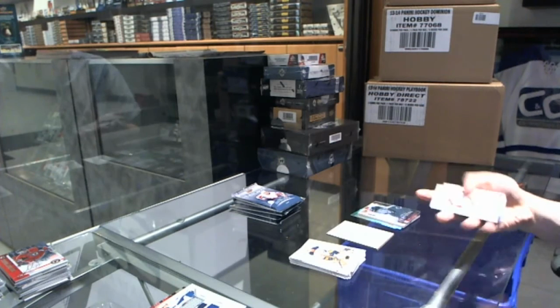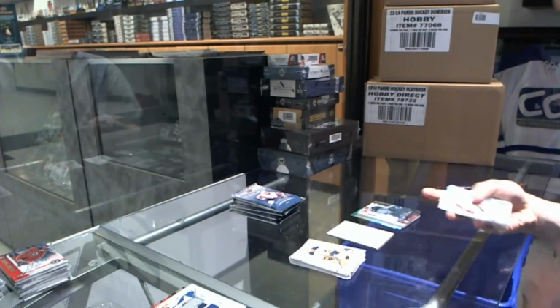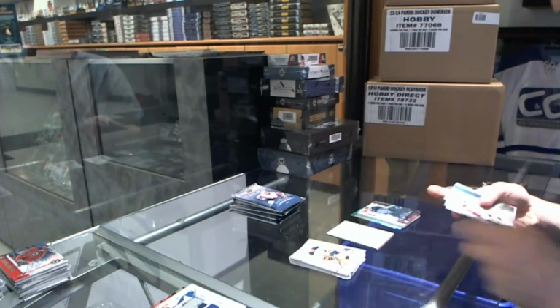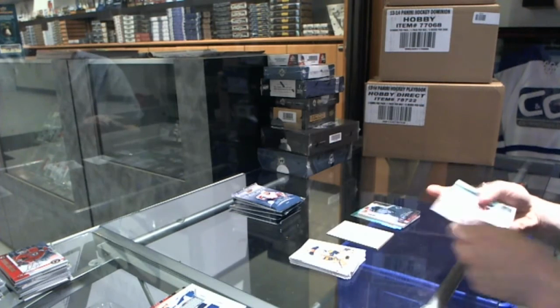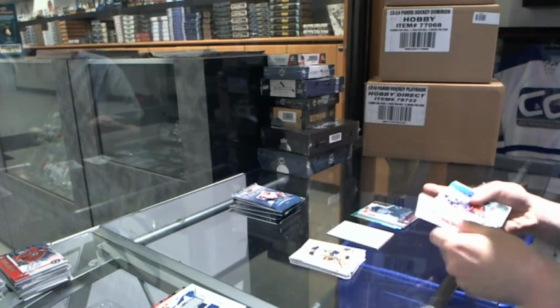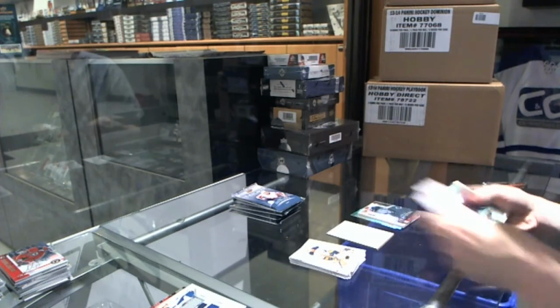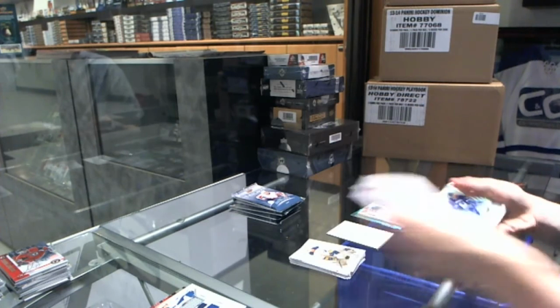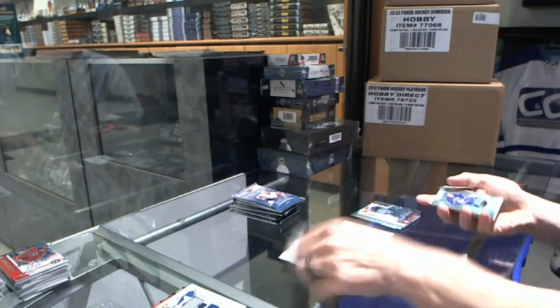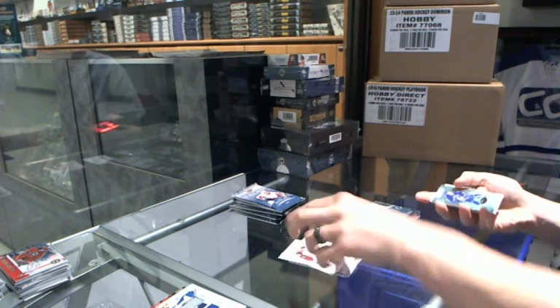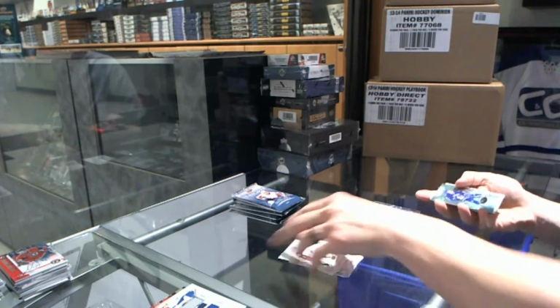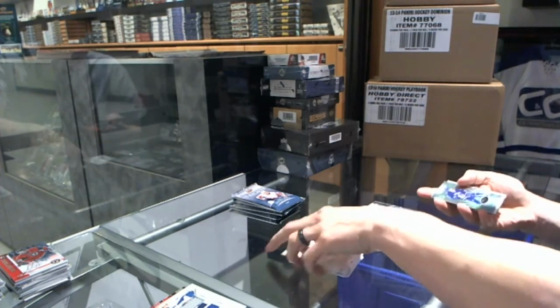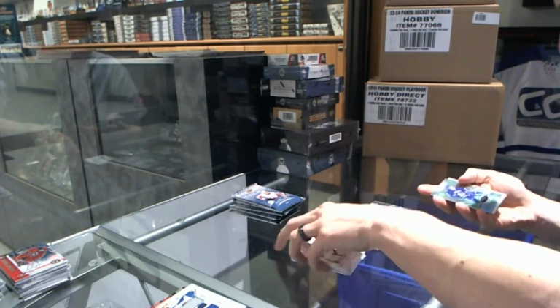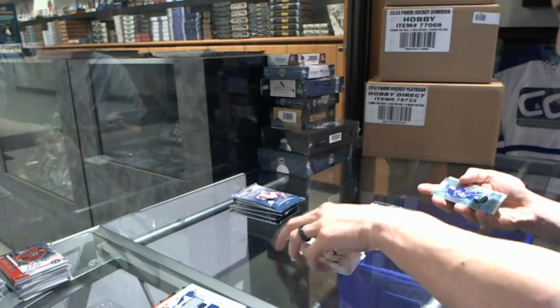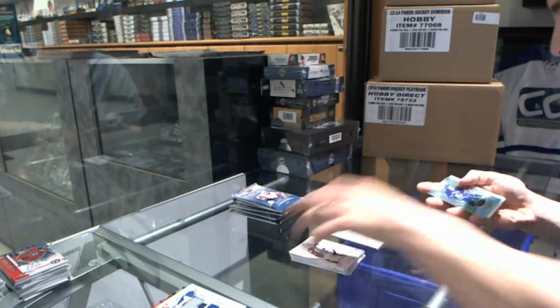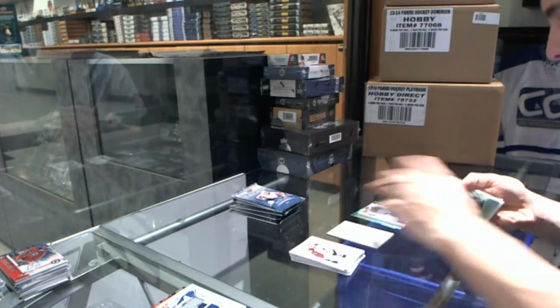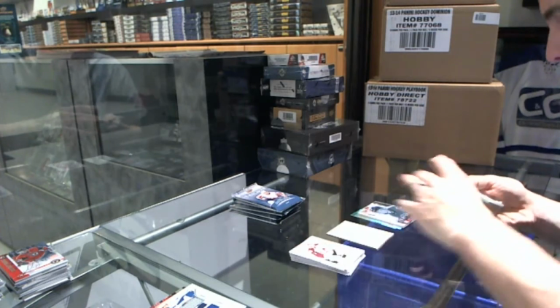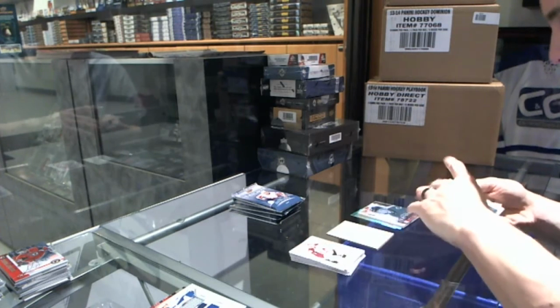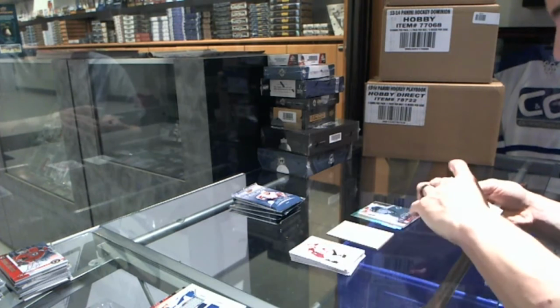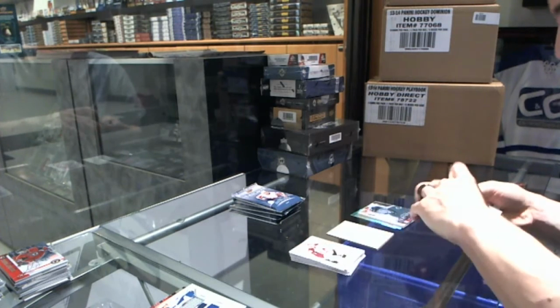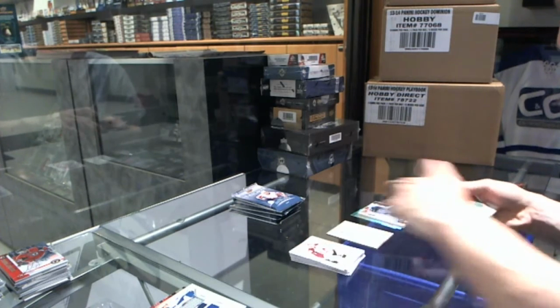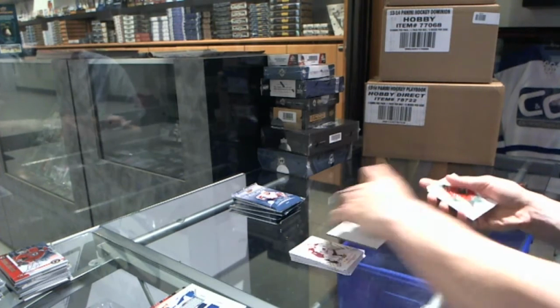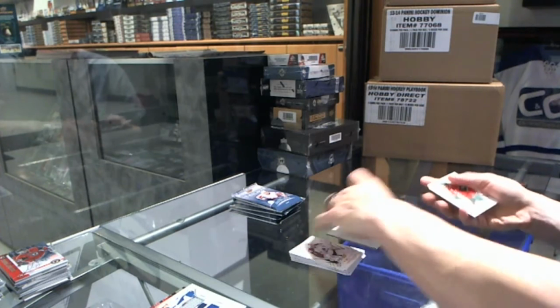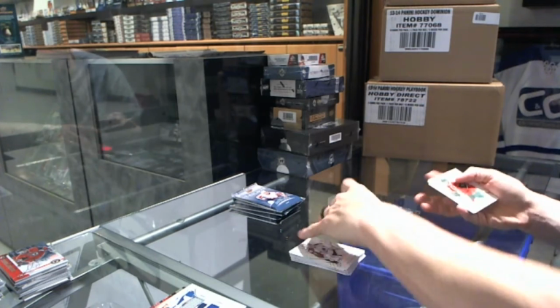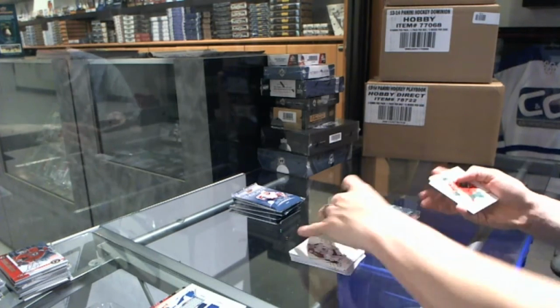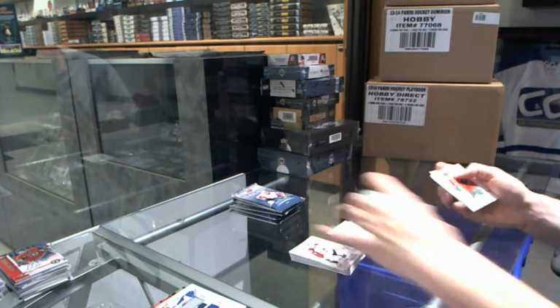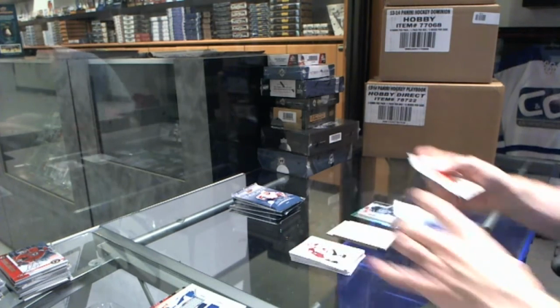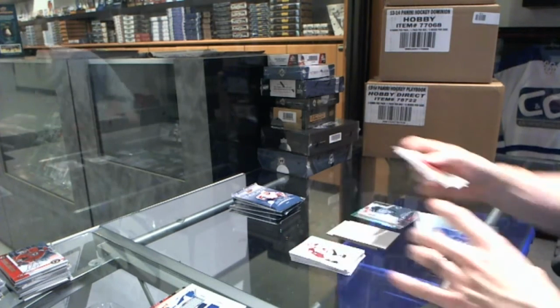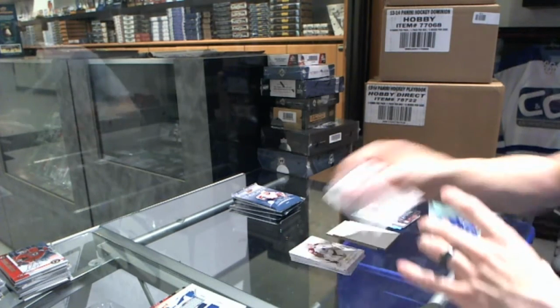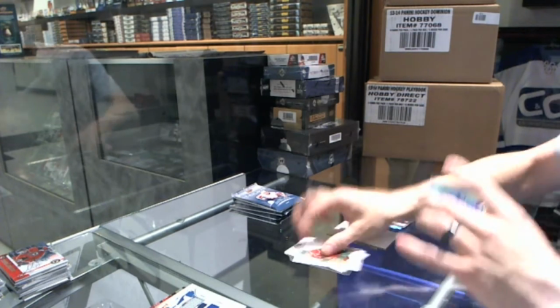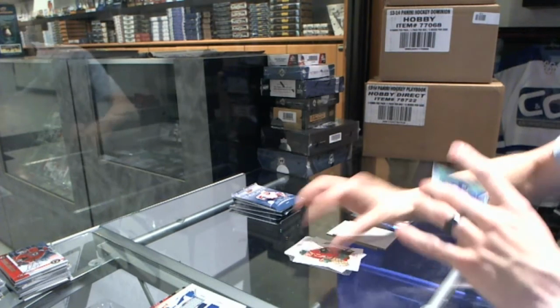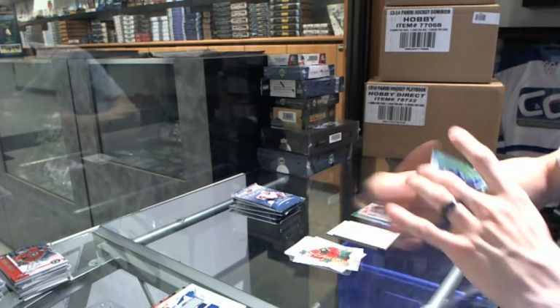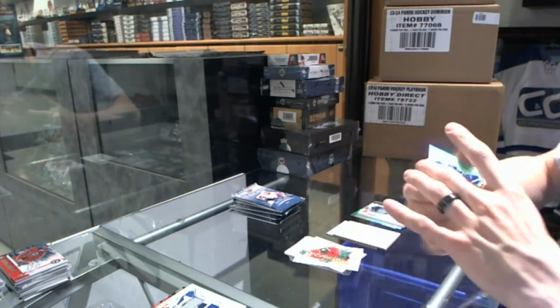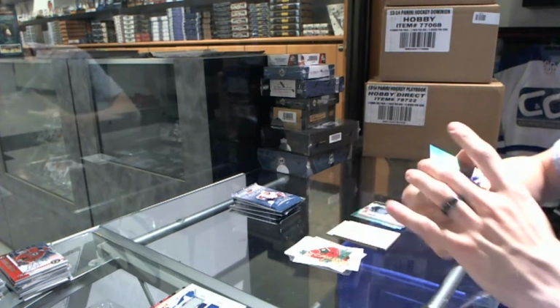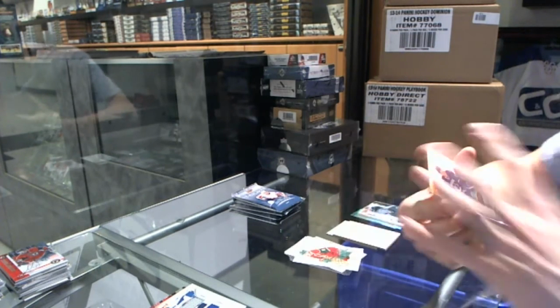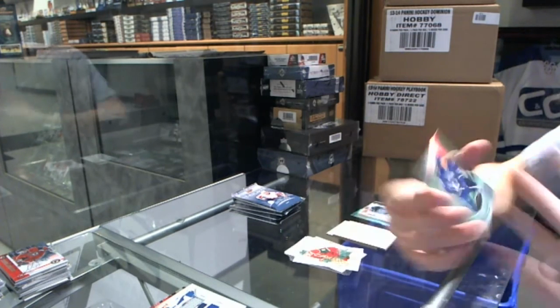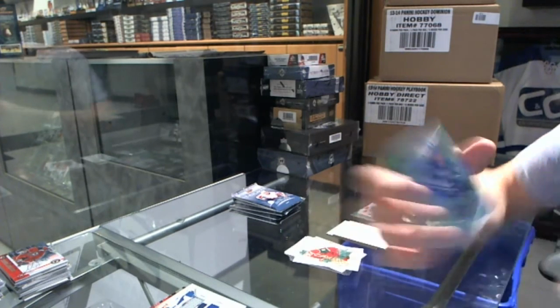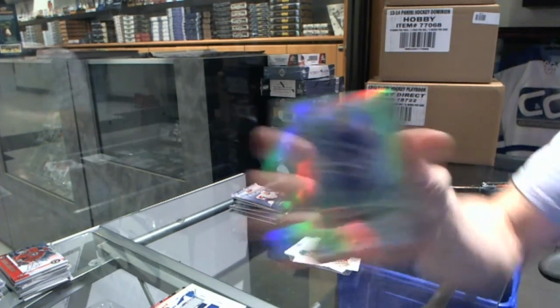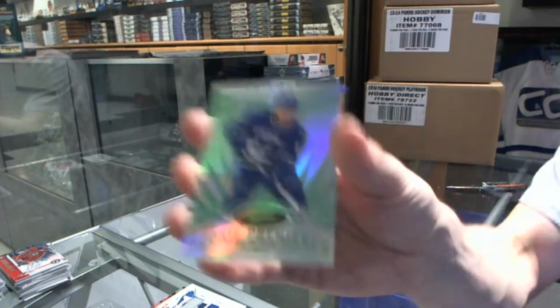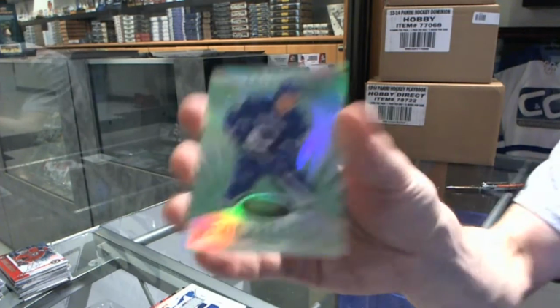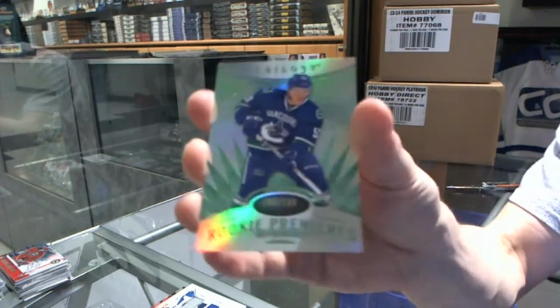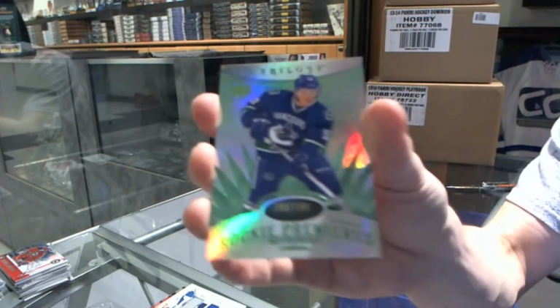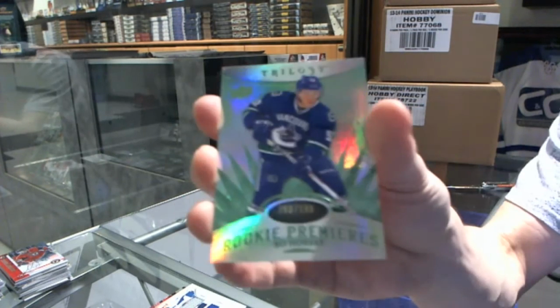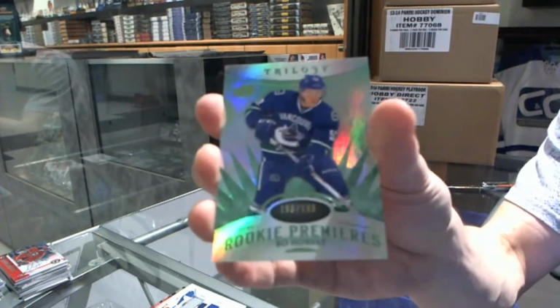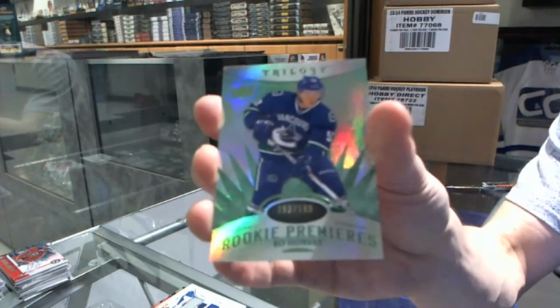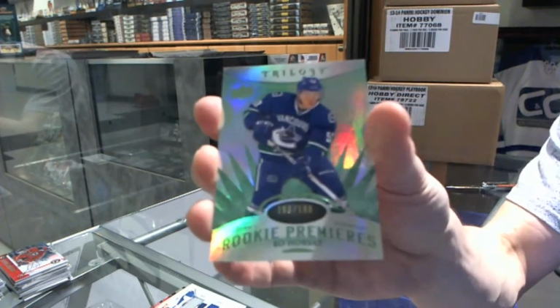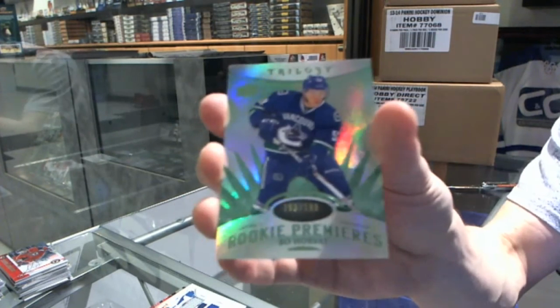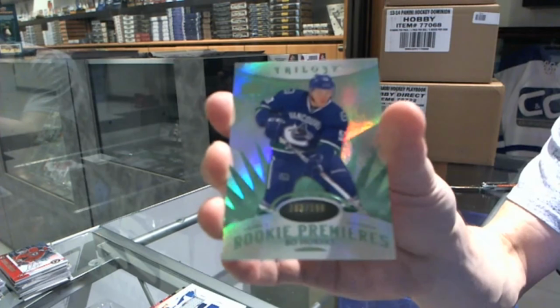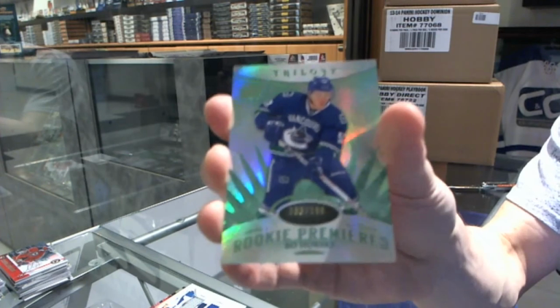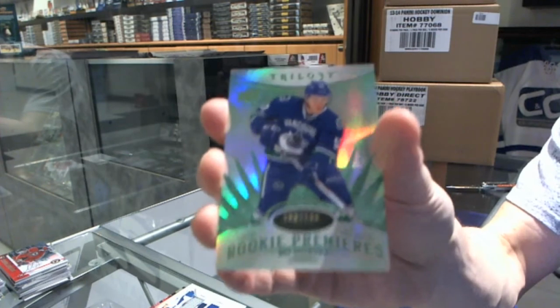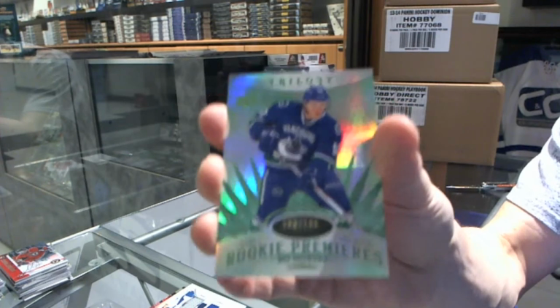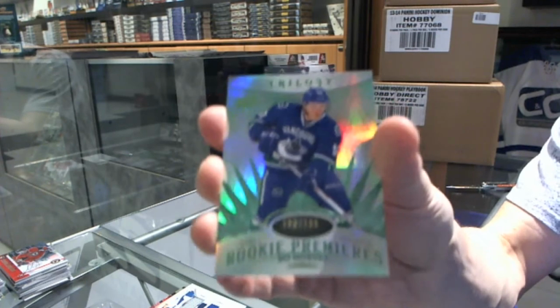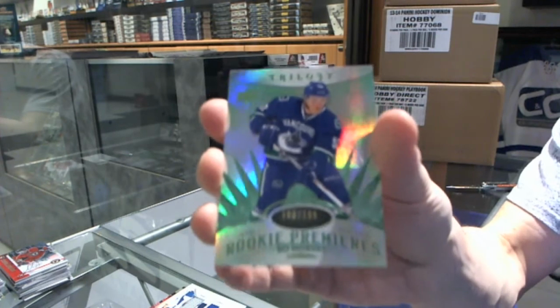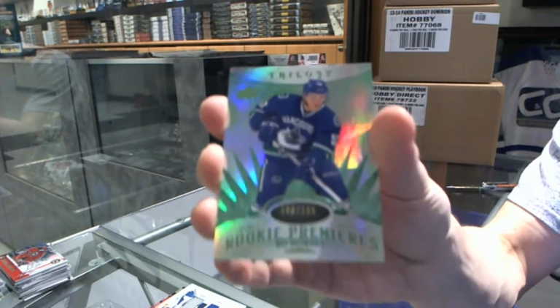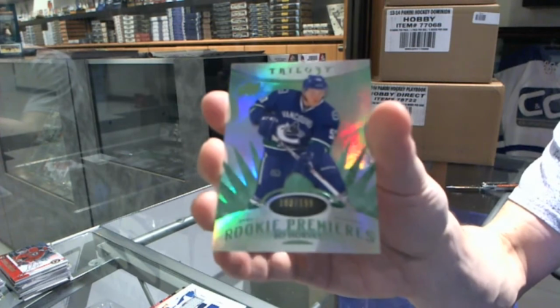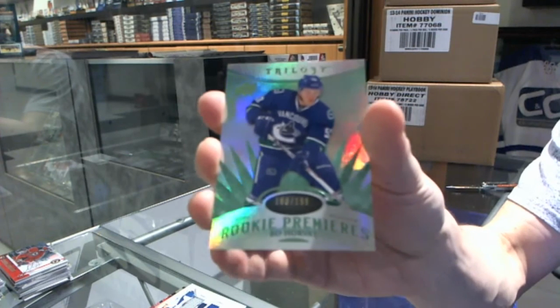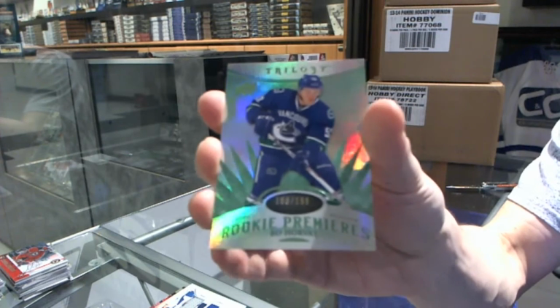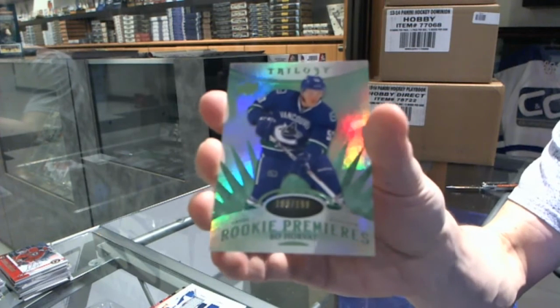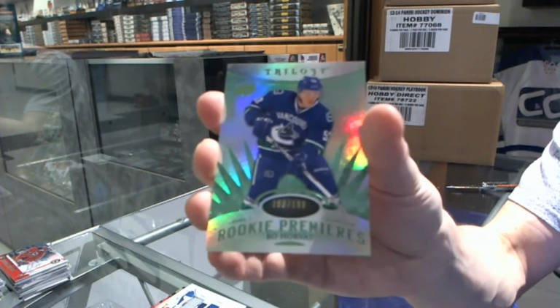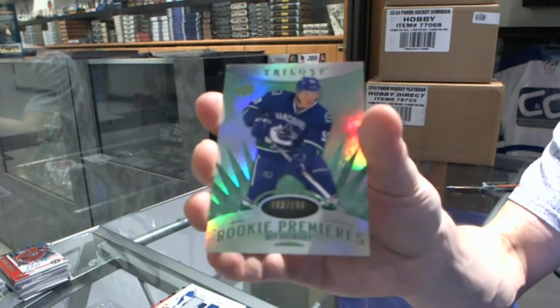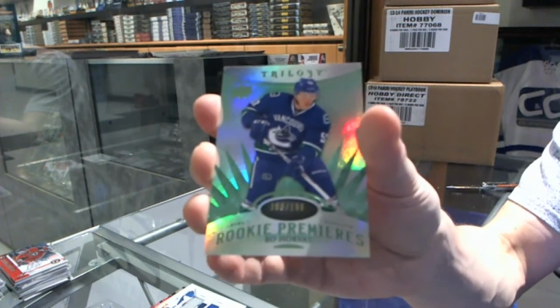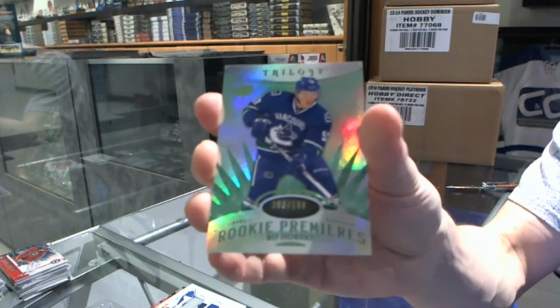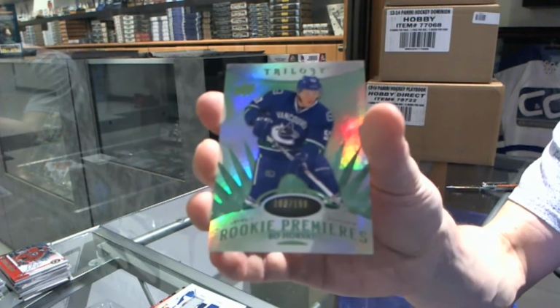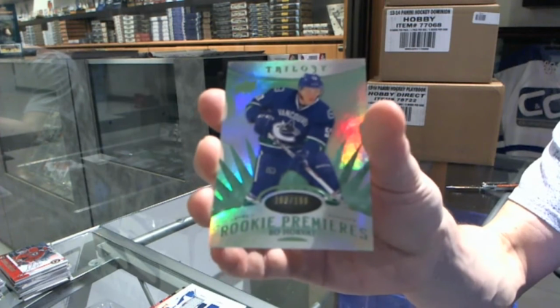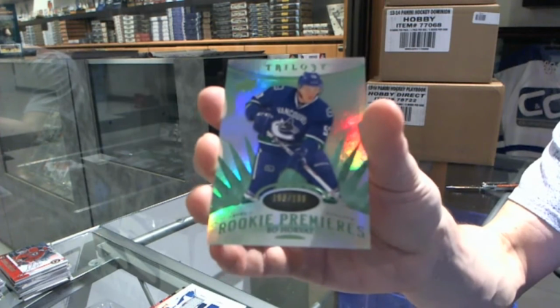We've got a Radiance Green Rookie, number 199 for the Vancouver Canucks, Bo Horvat.